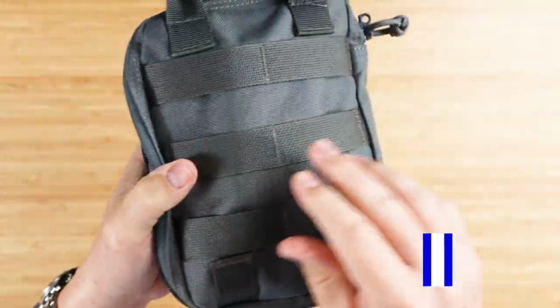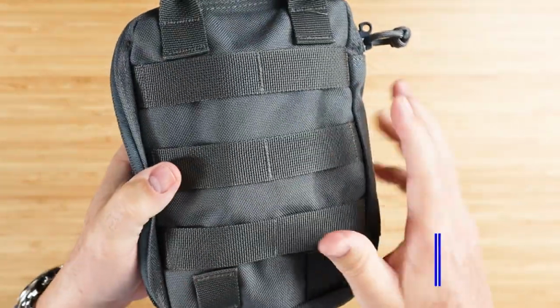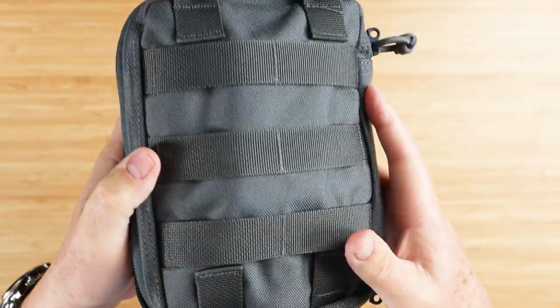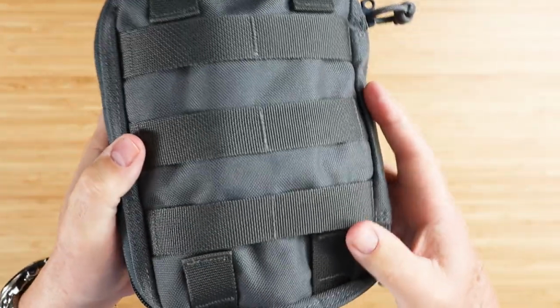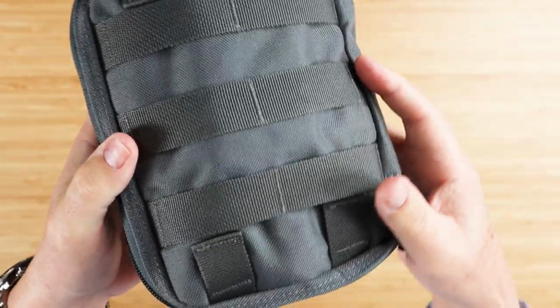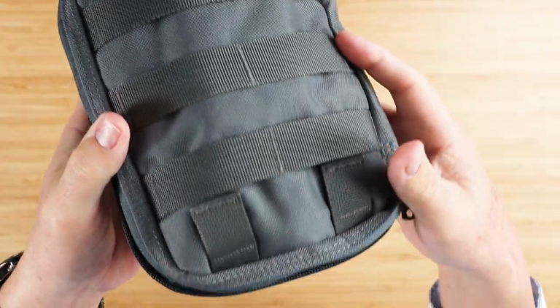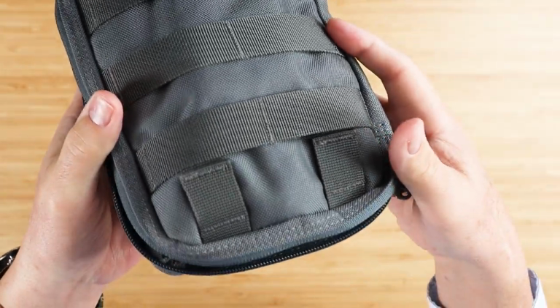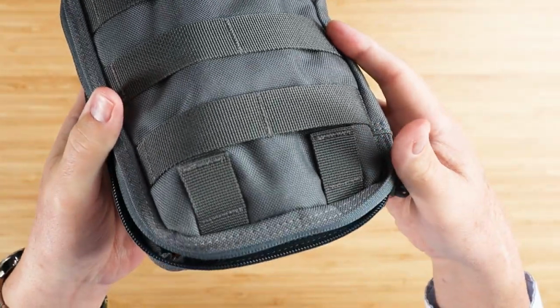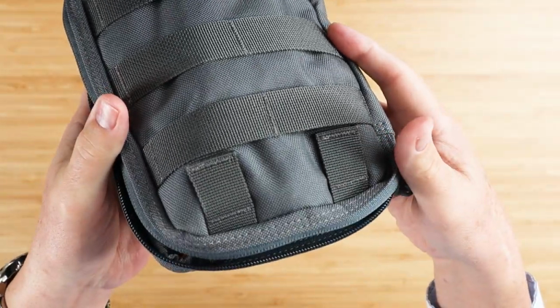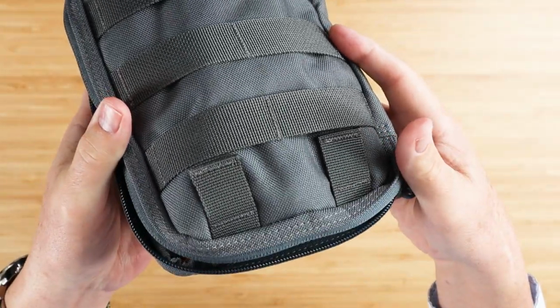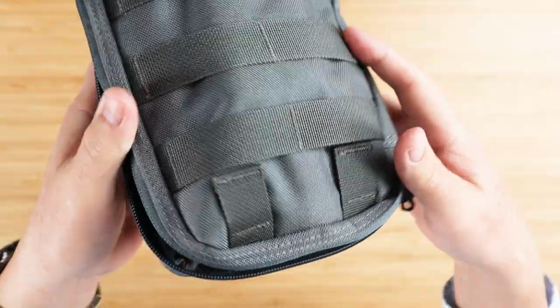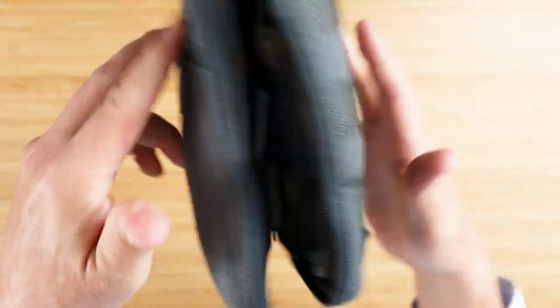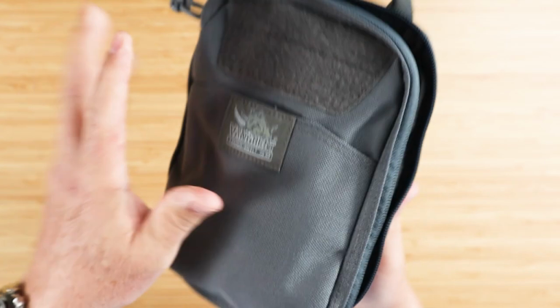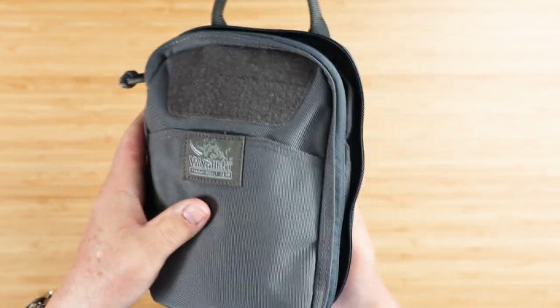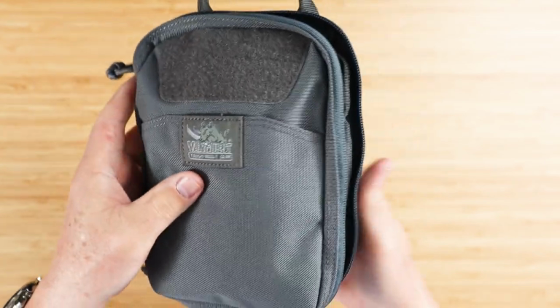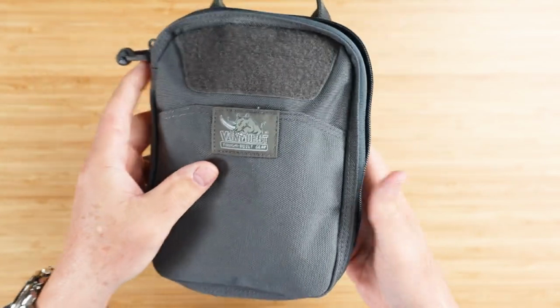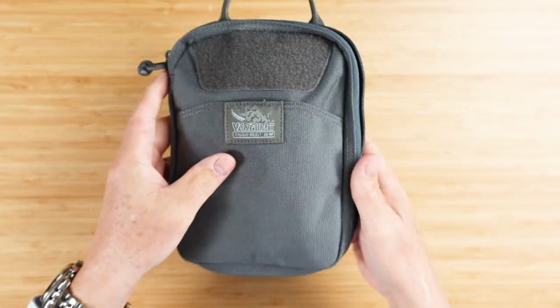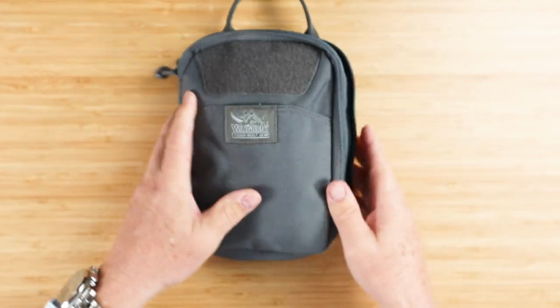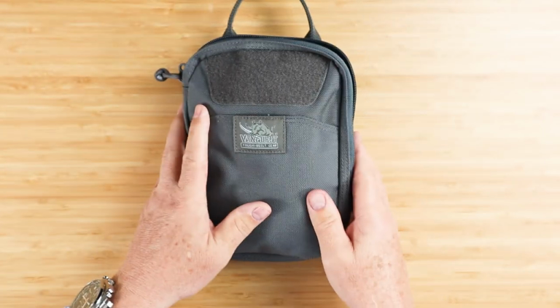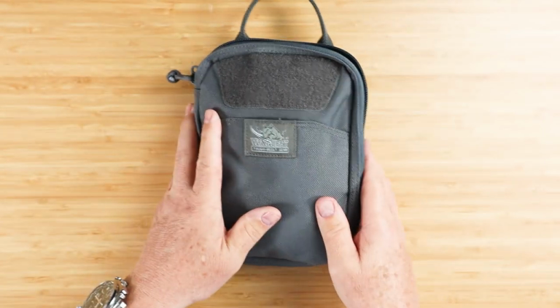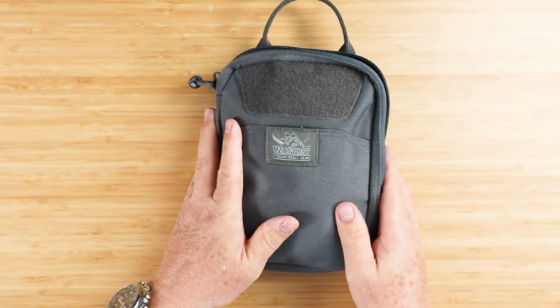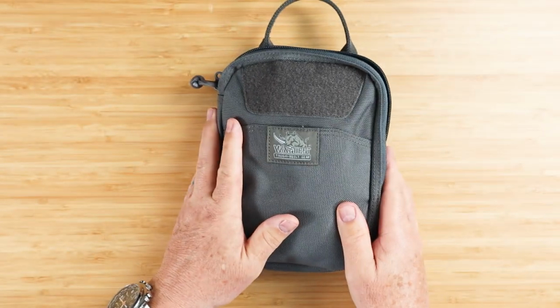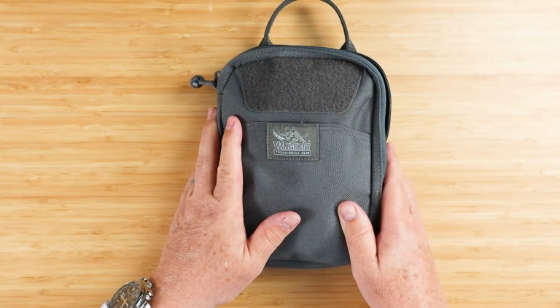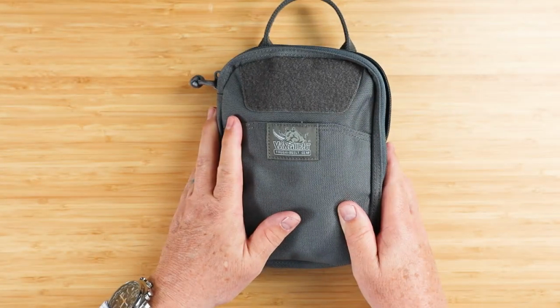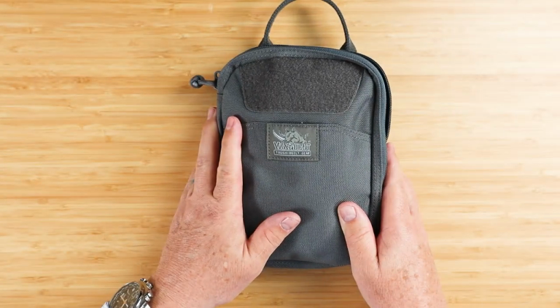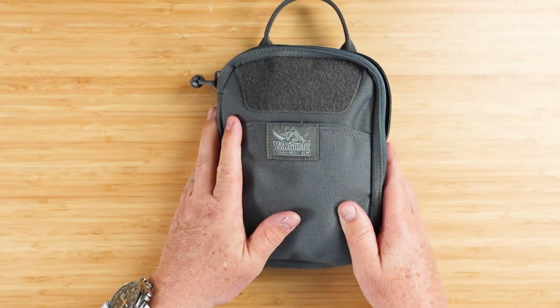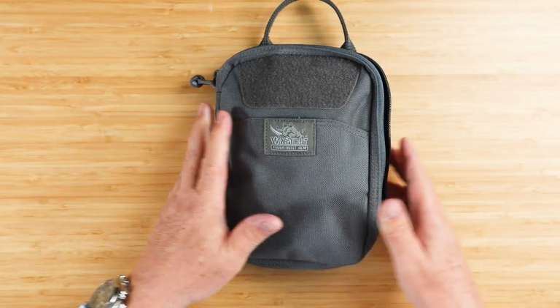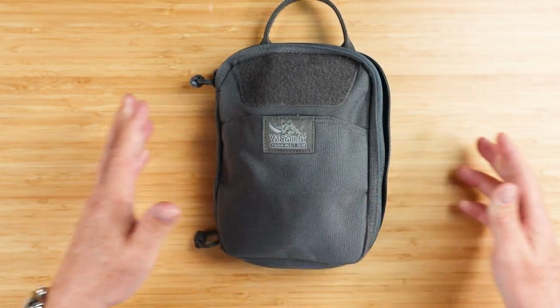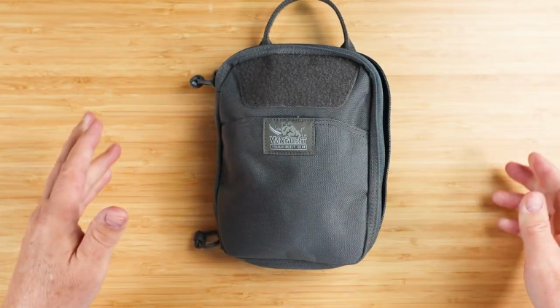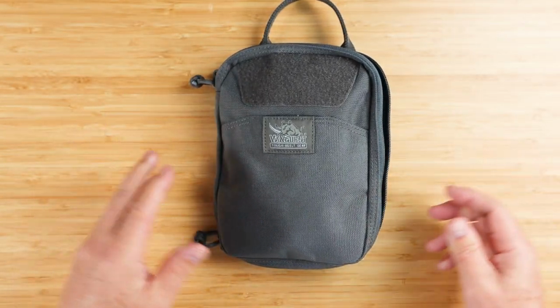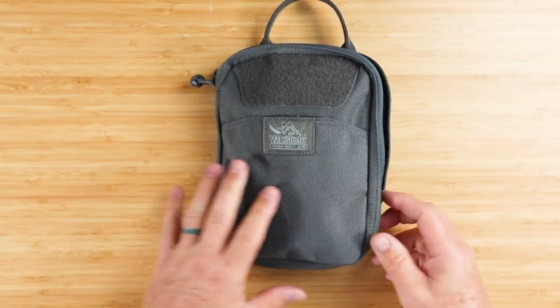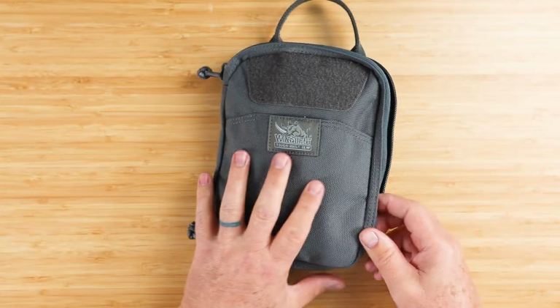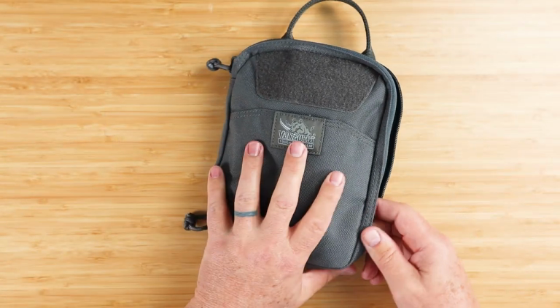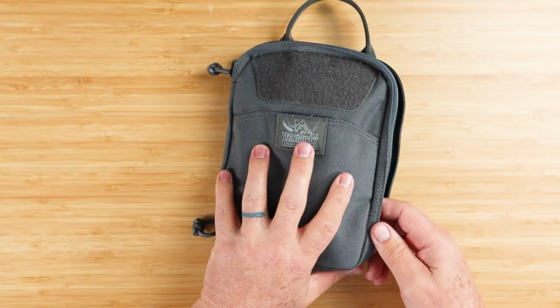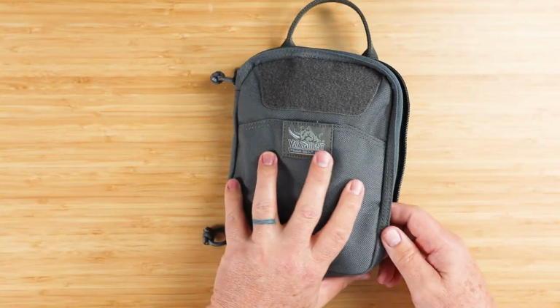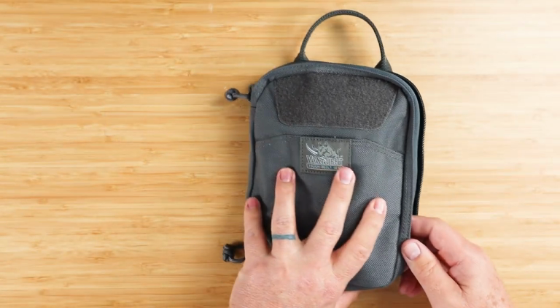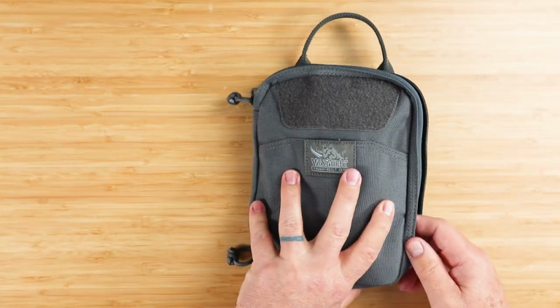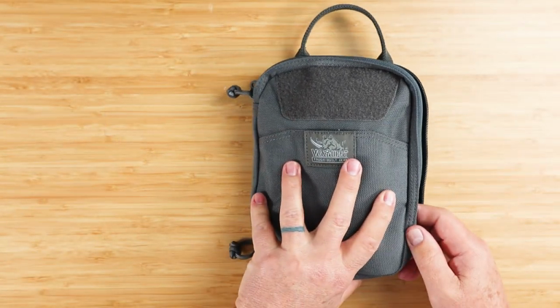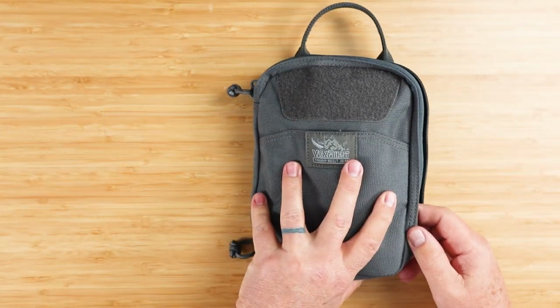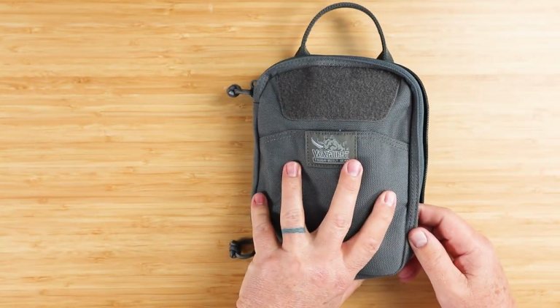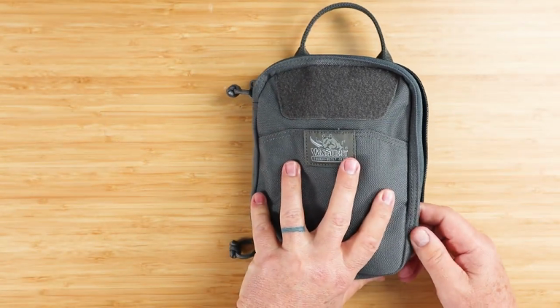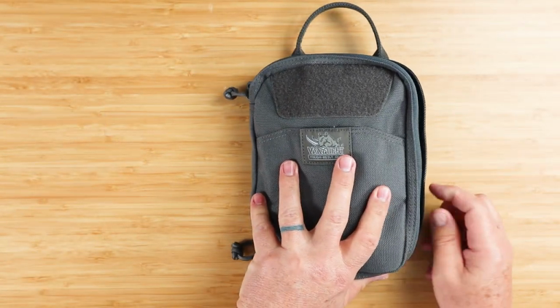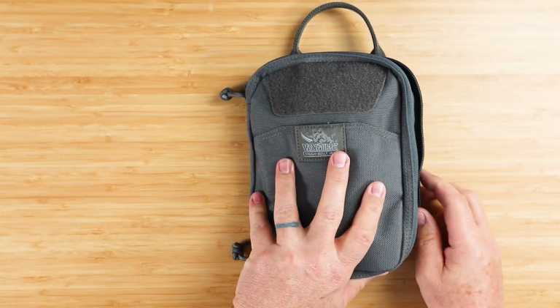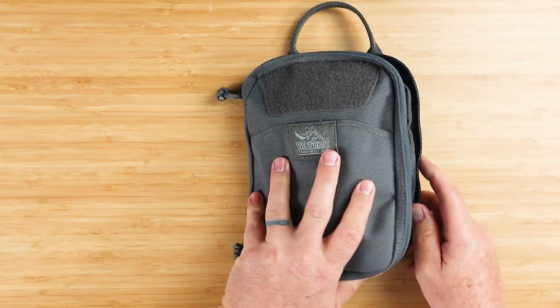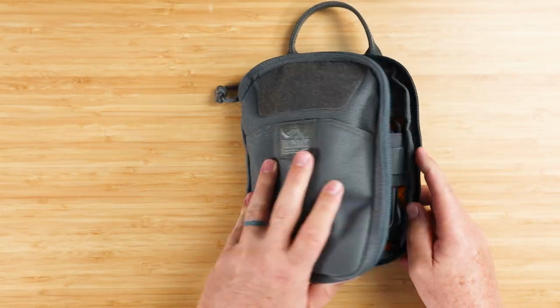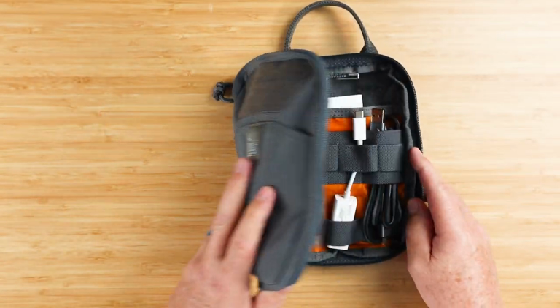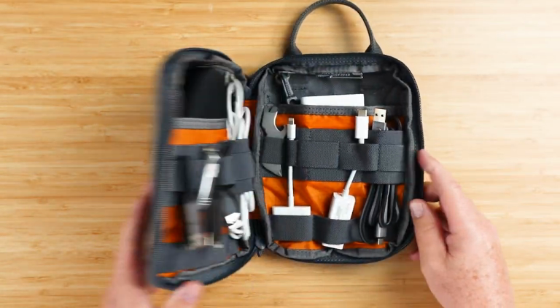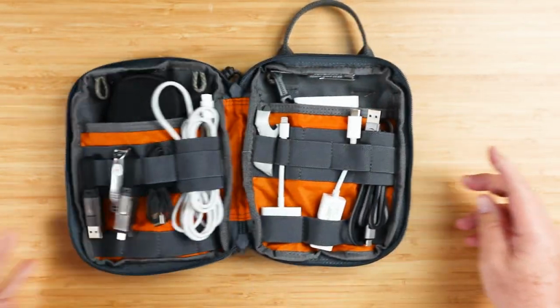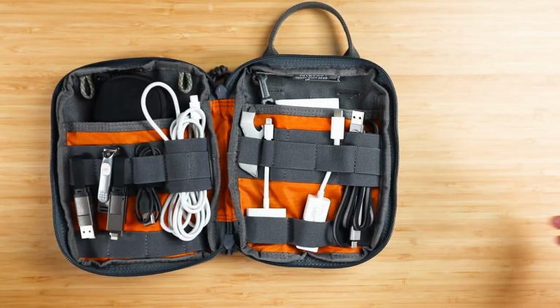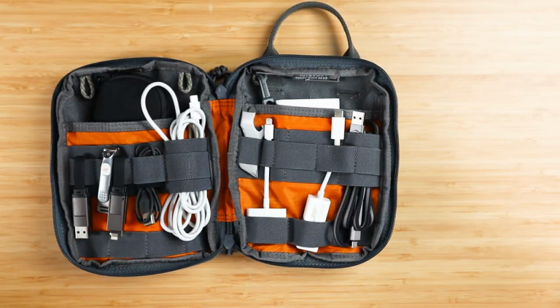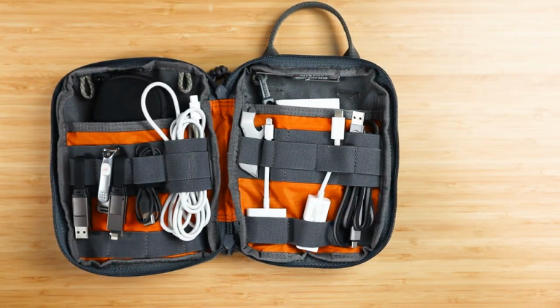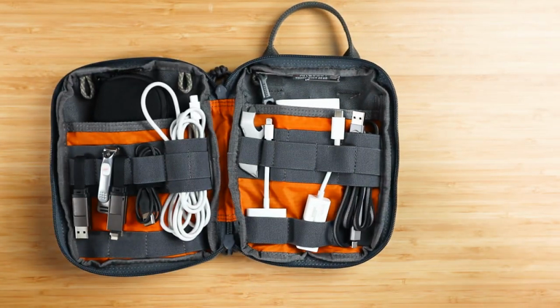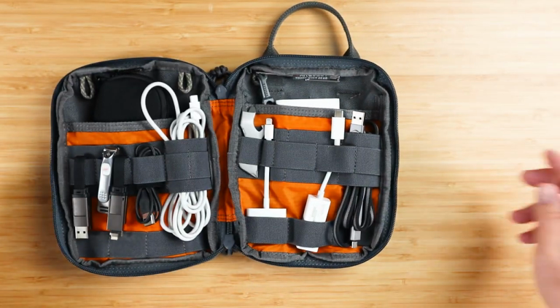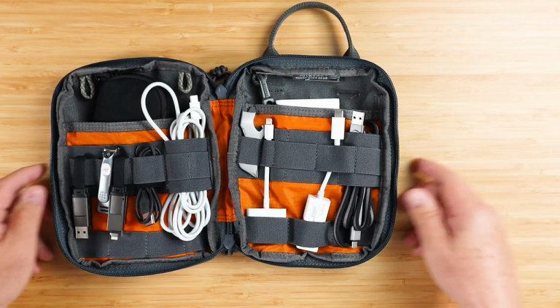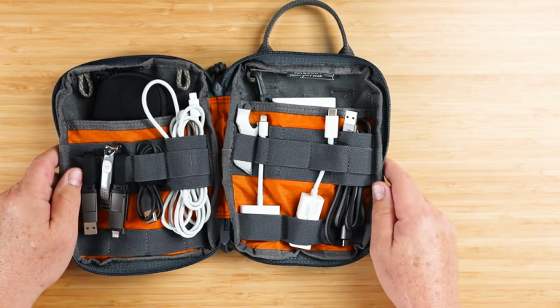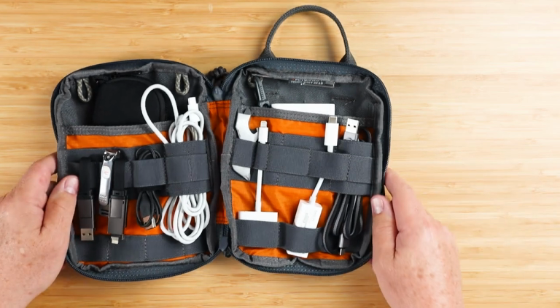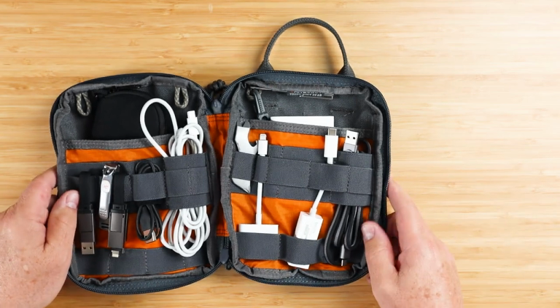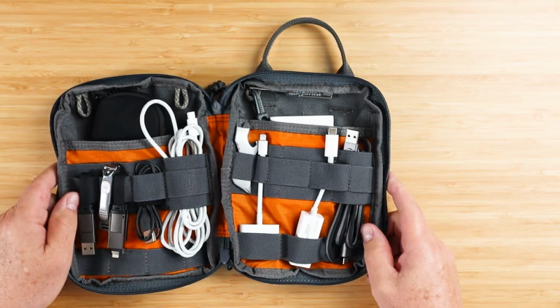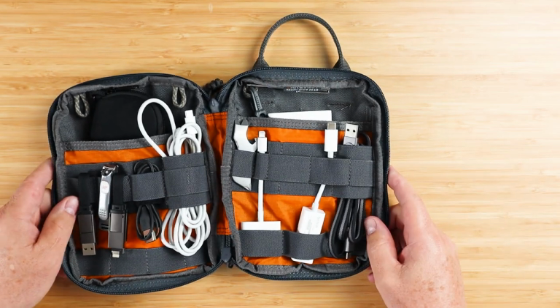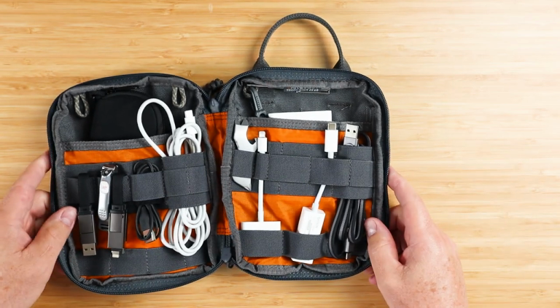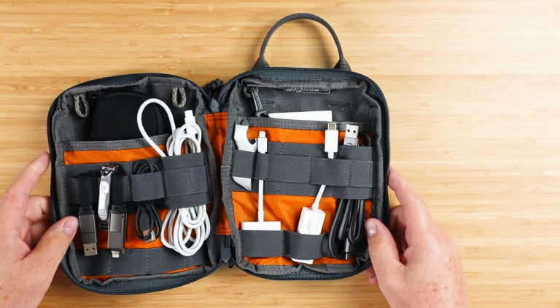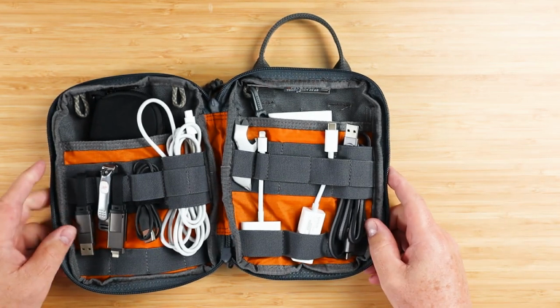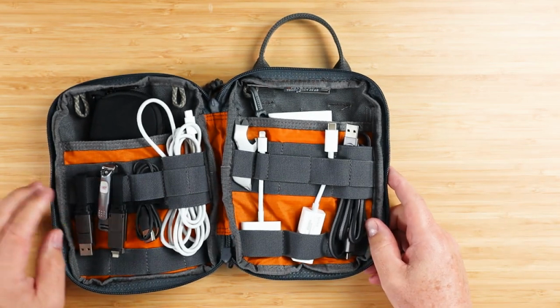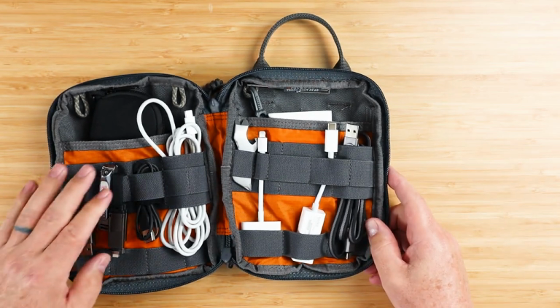A lot of stuff happening. As we do with all of the EDC pouches, we will do a carry dump. This is what I've been carrying in it.